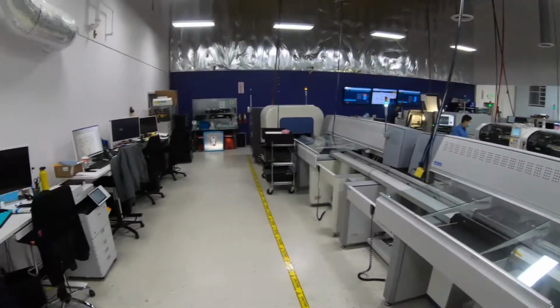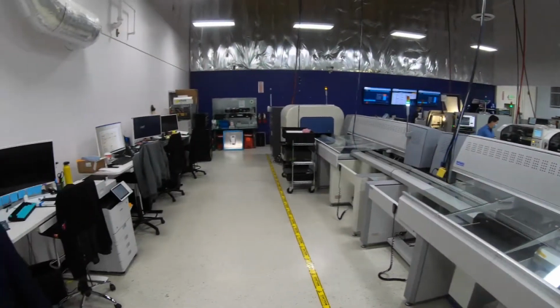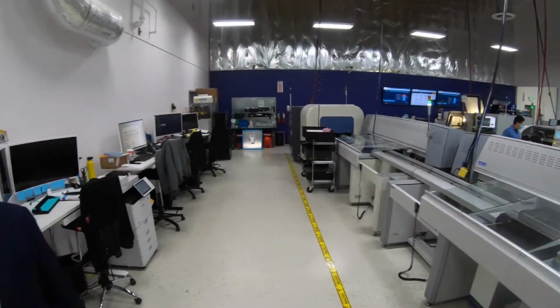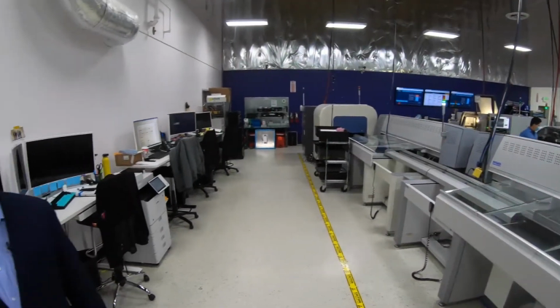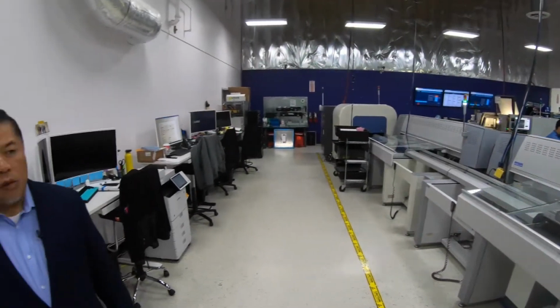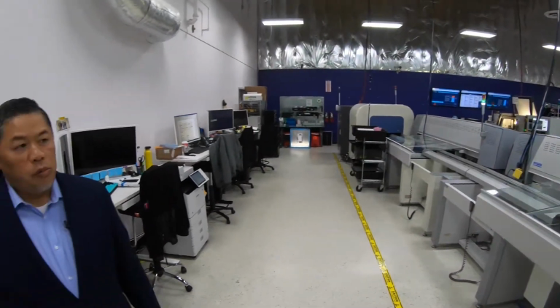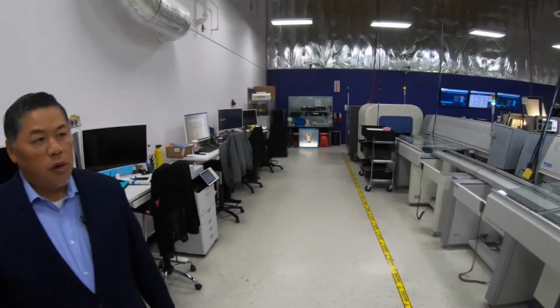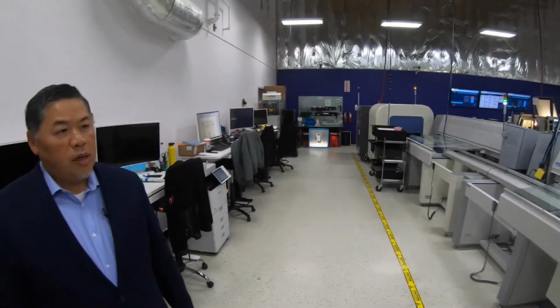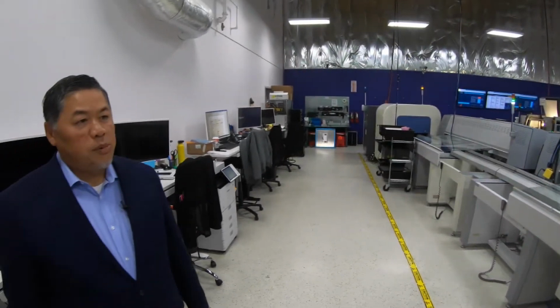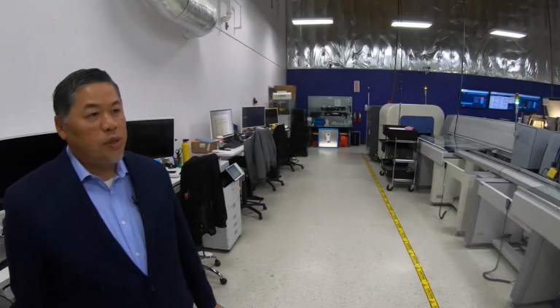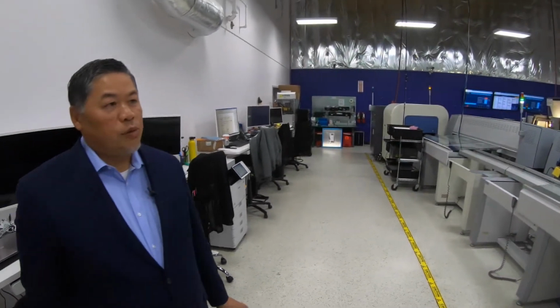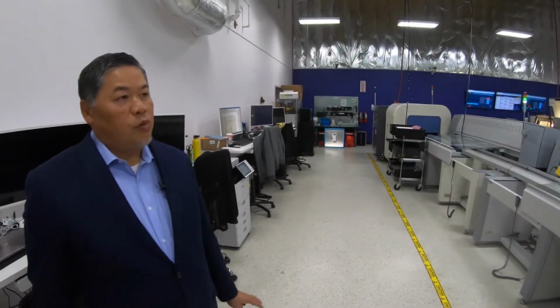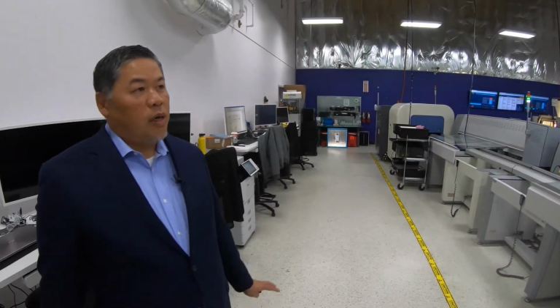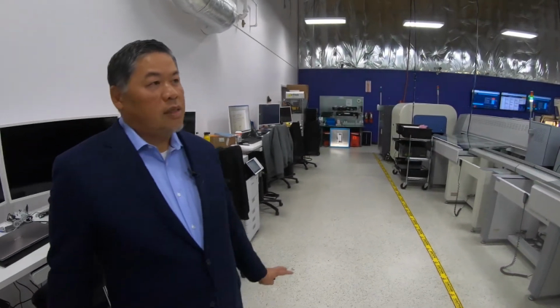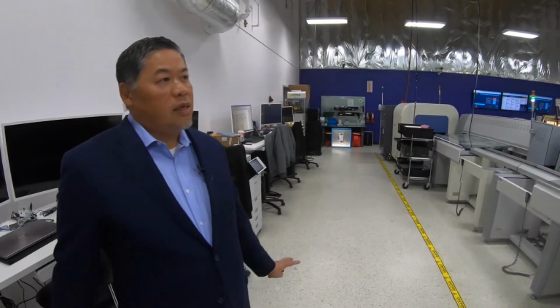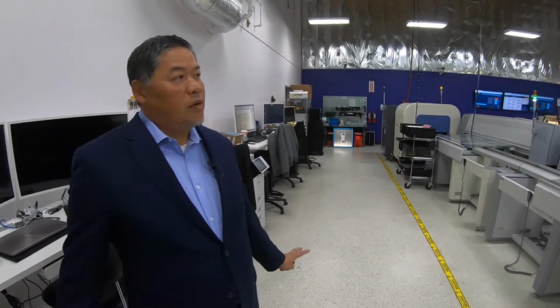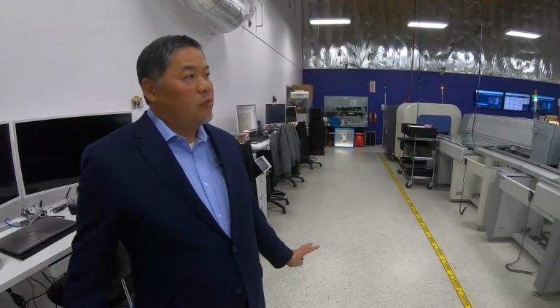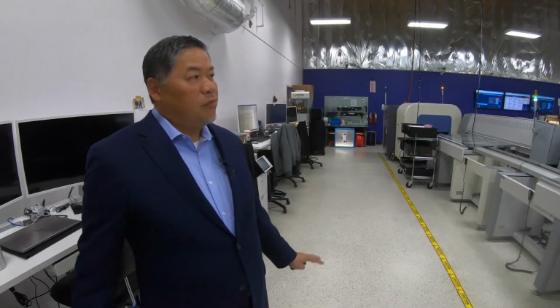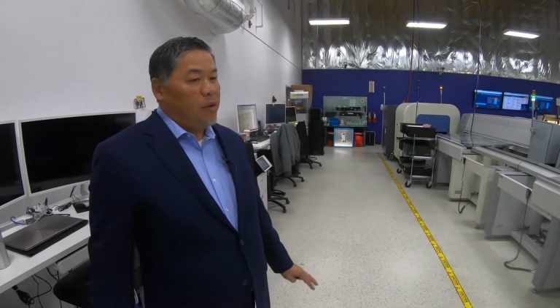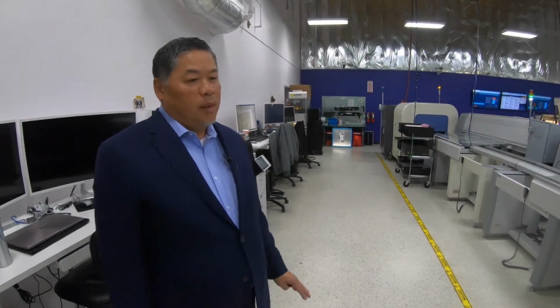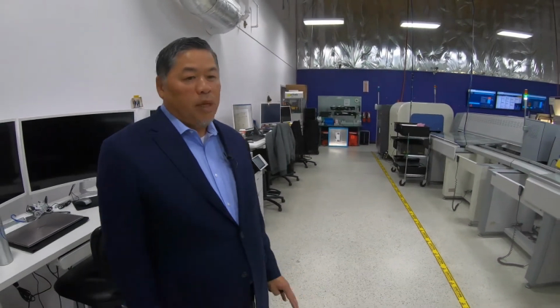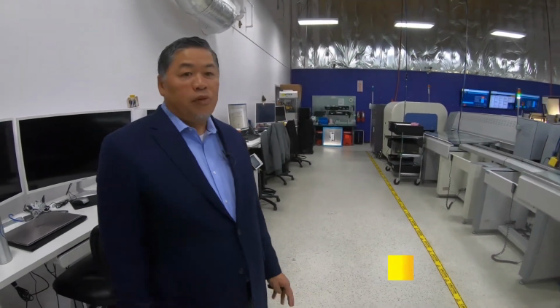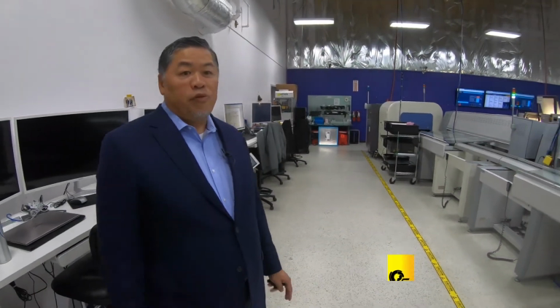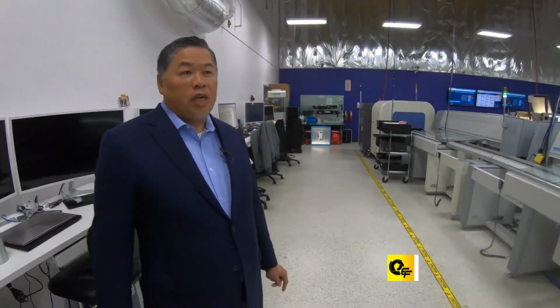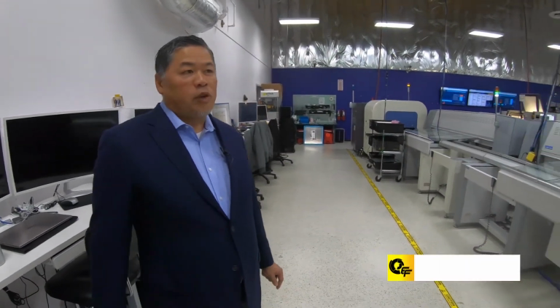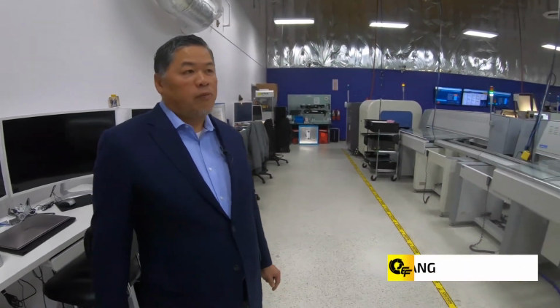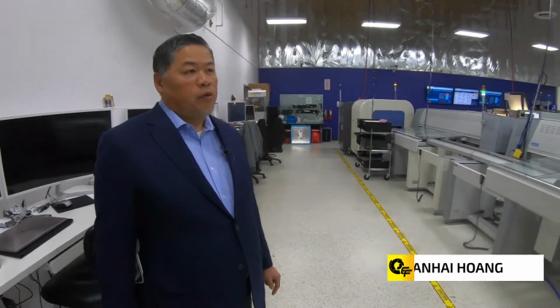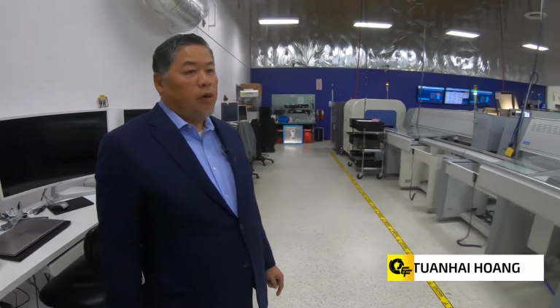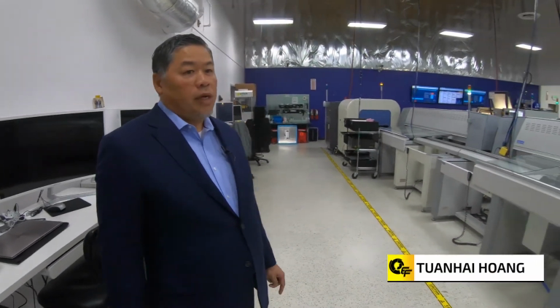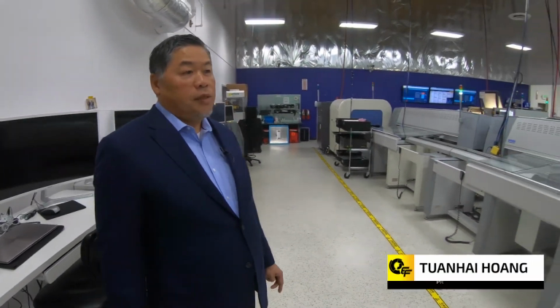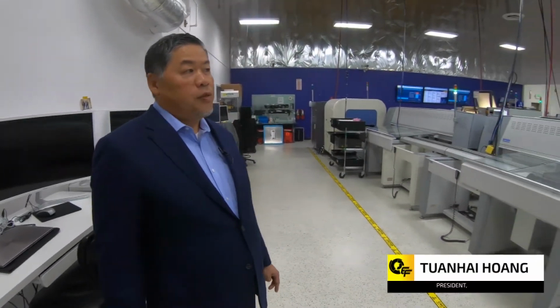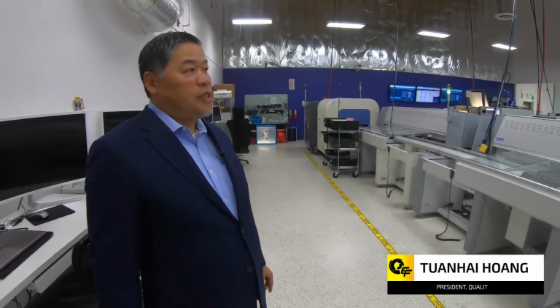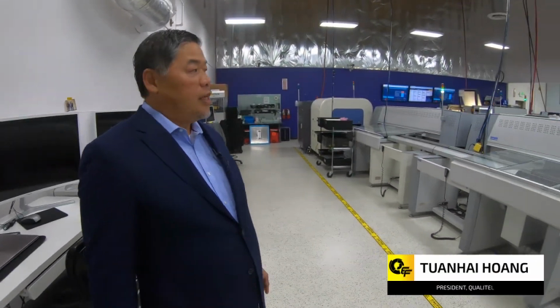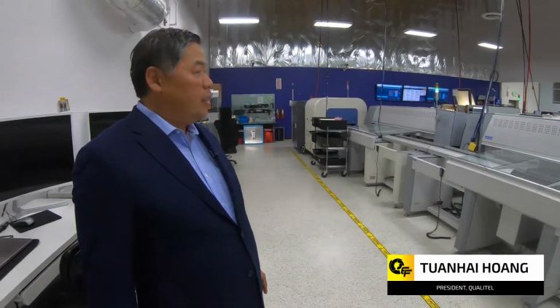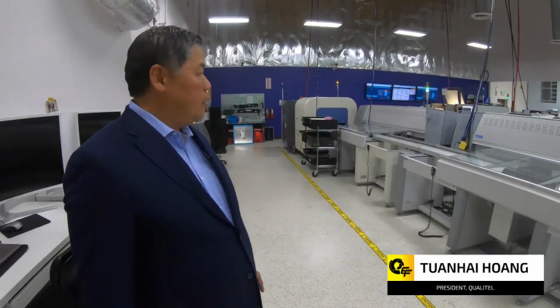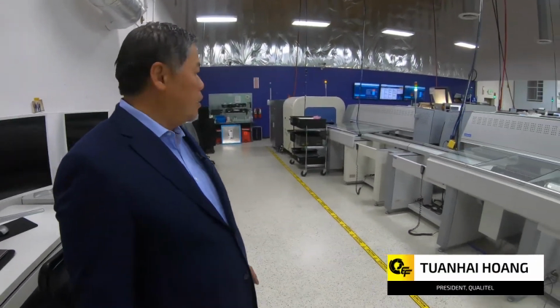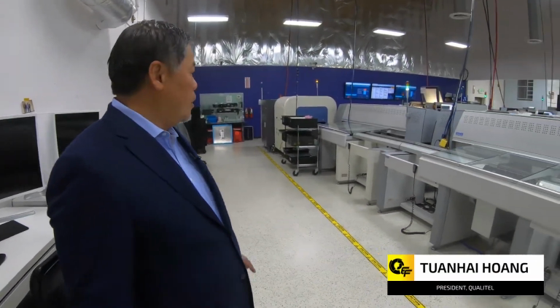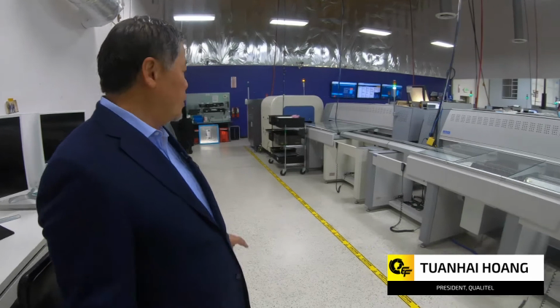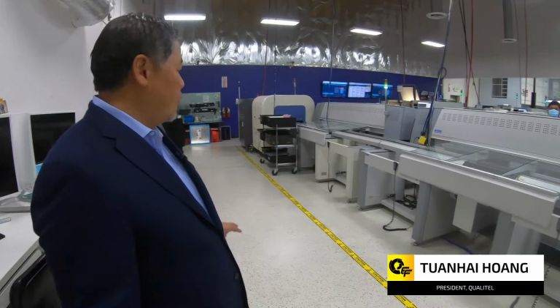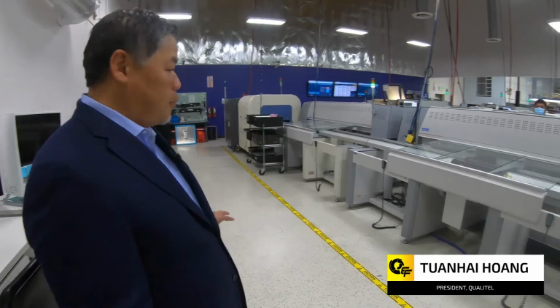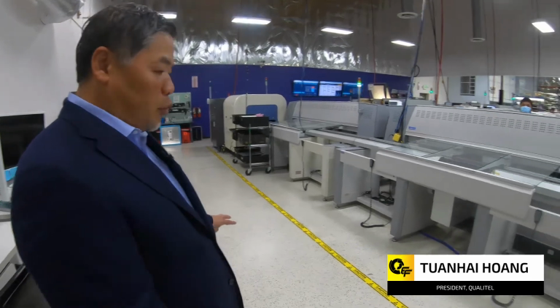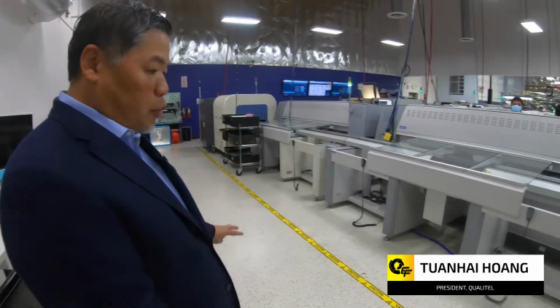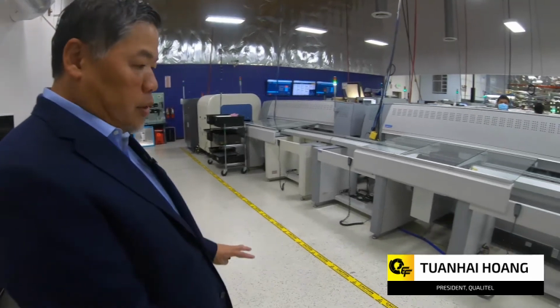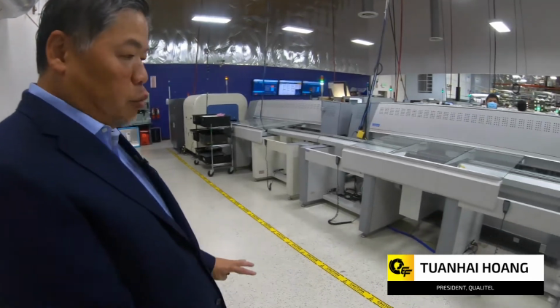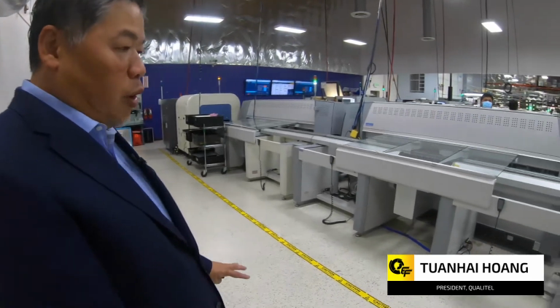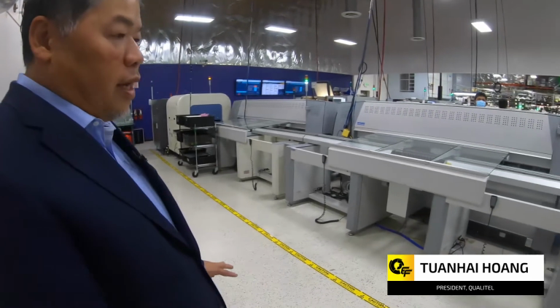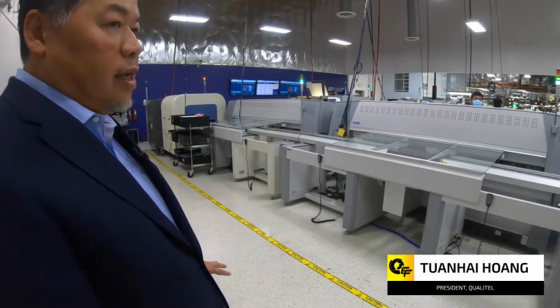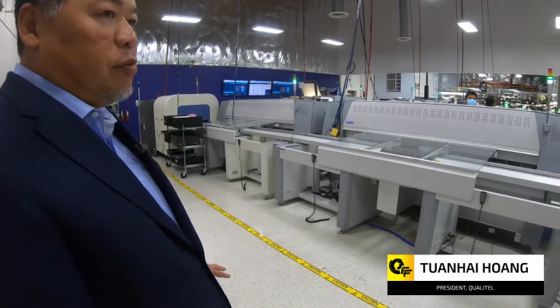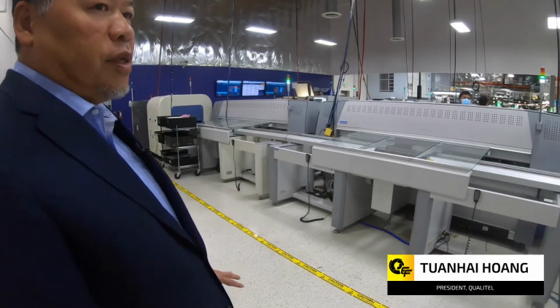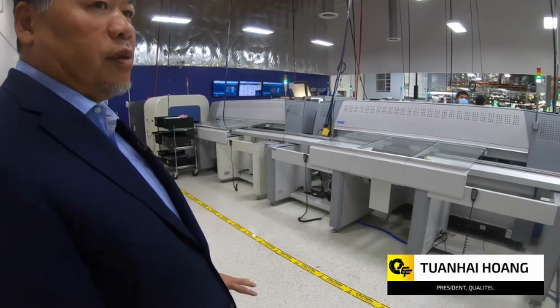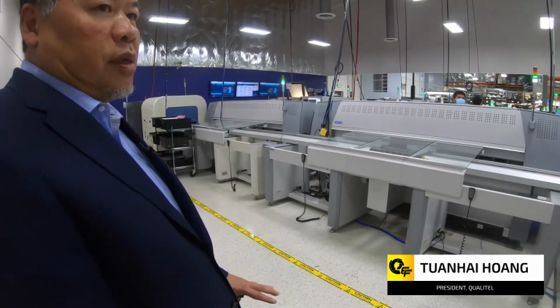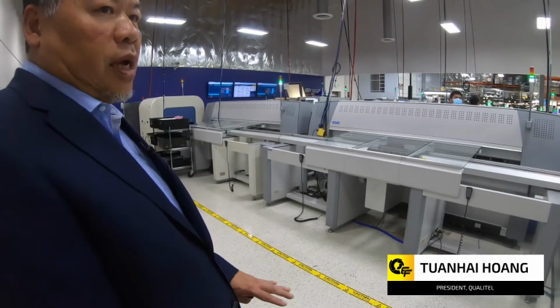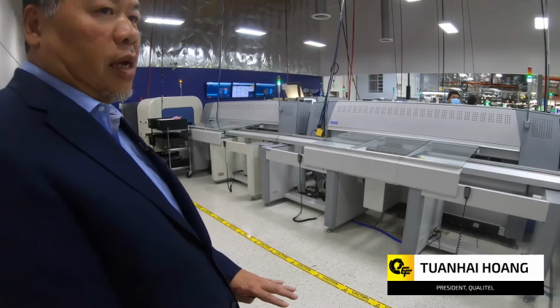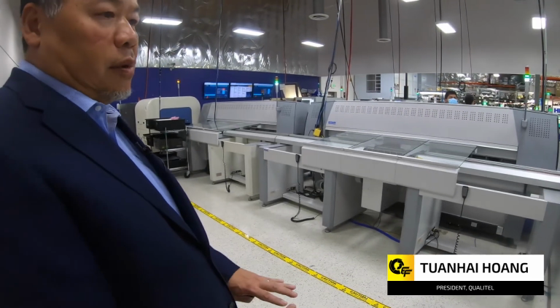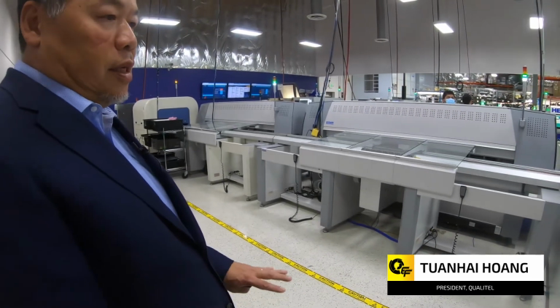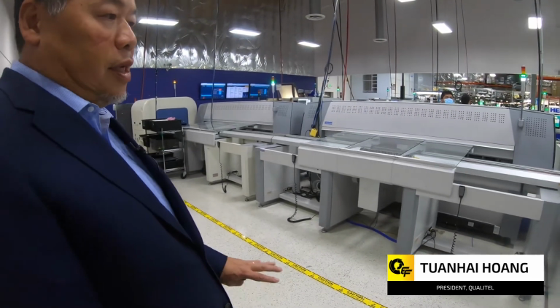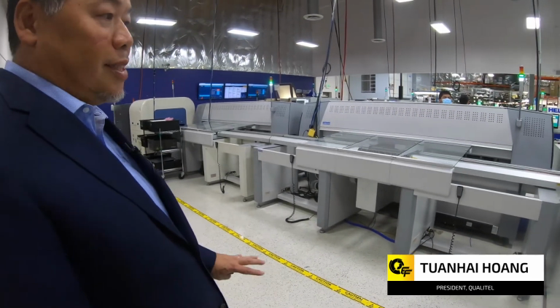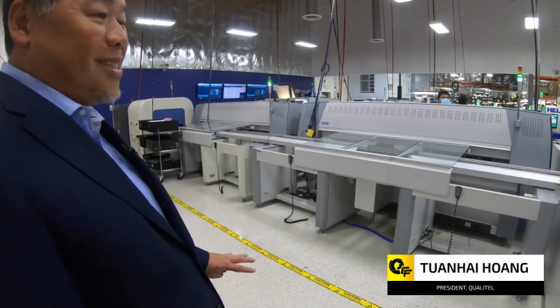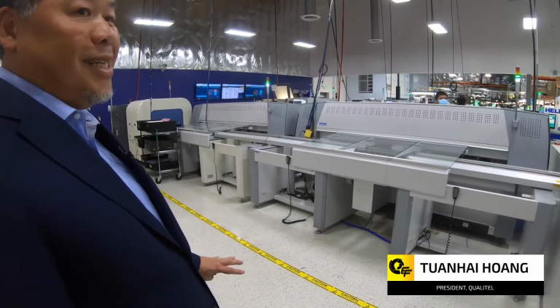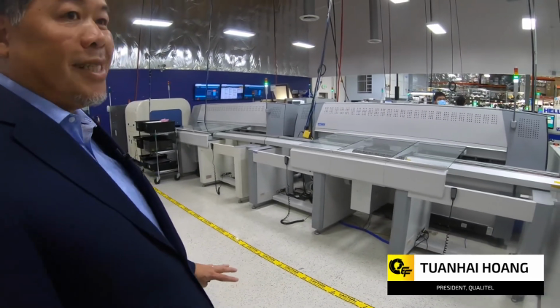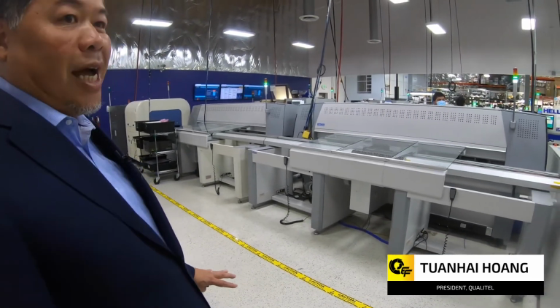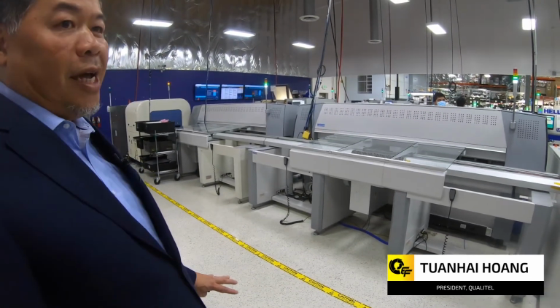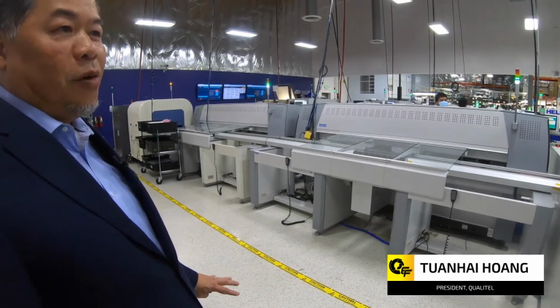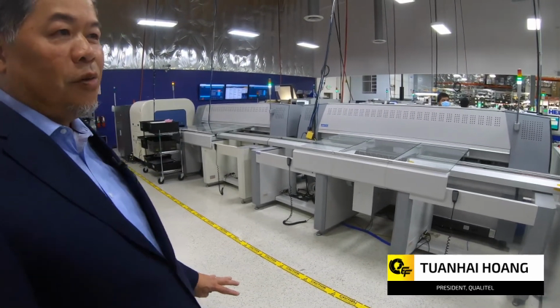Hello, welcome to Qualtel manufacturing floor. As you can see here, the floor is white with ESD tiles.